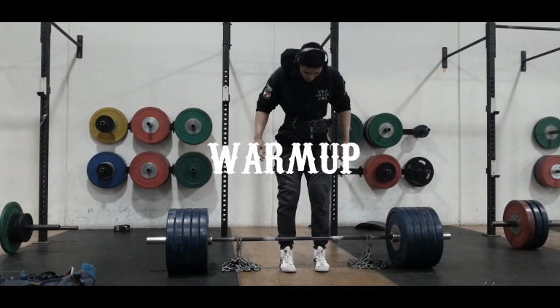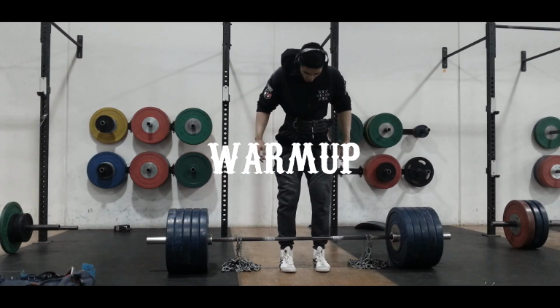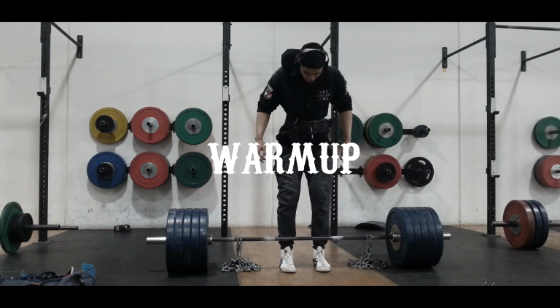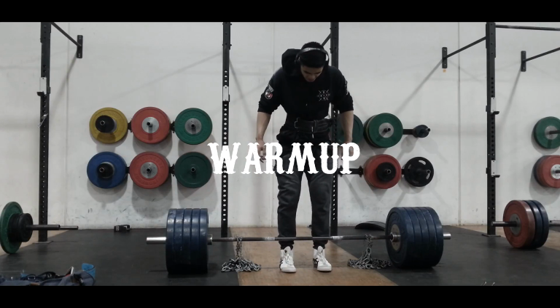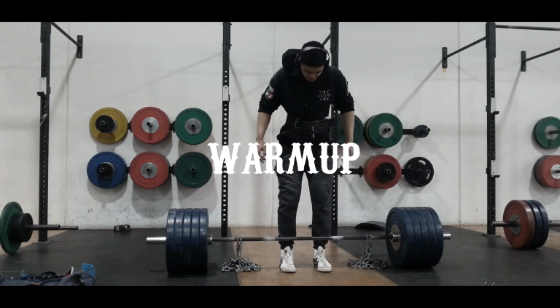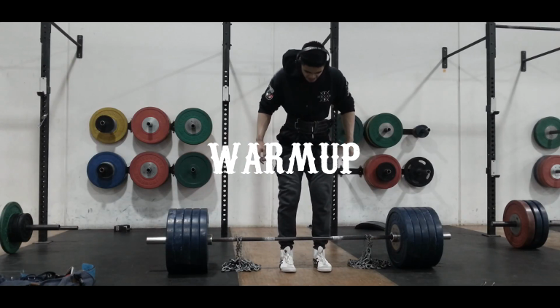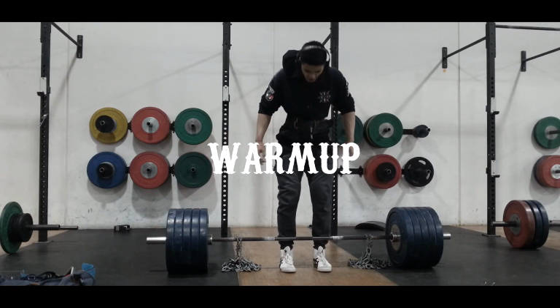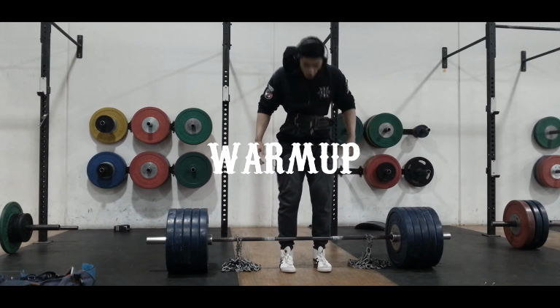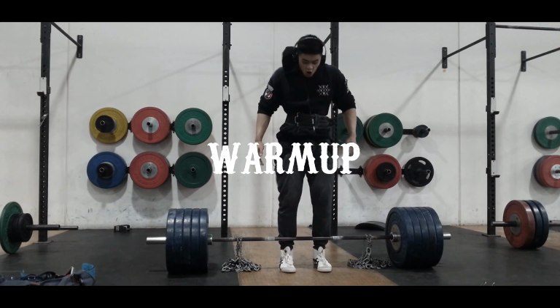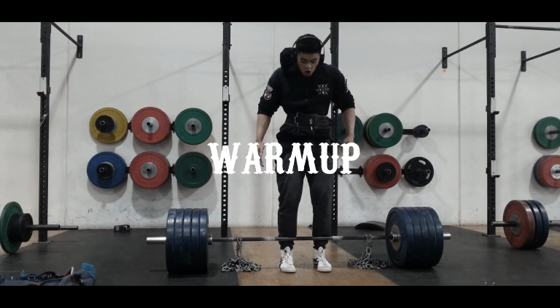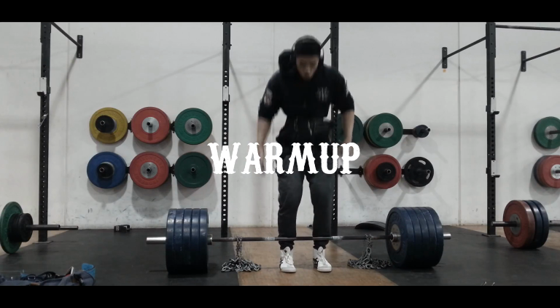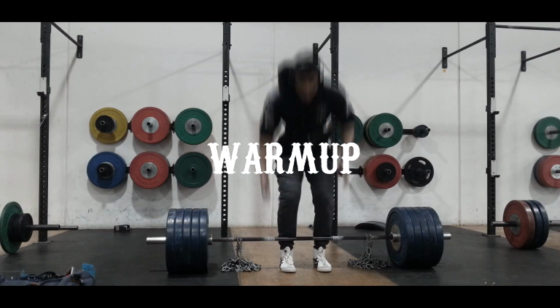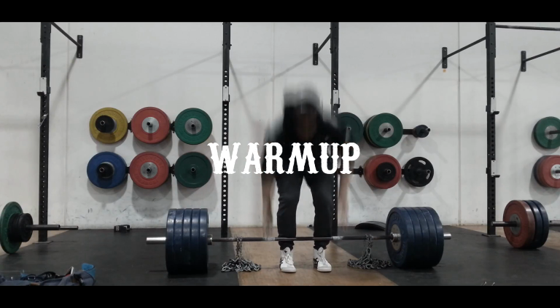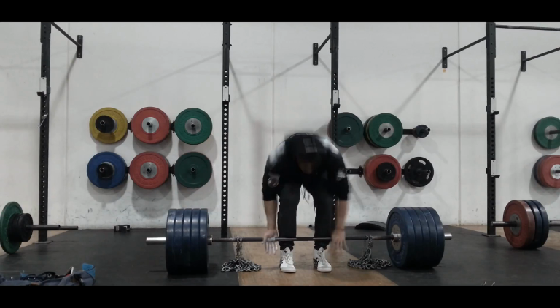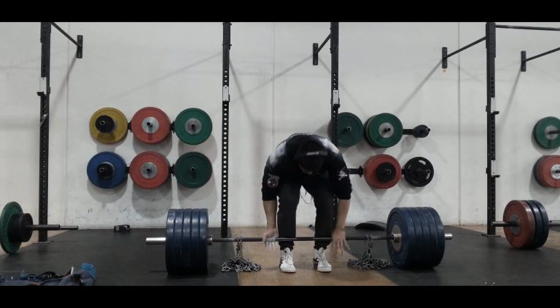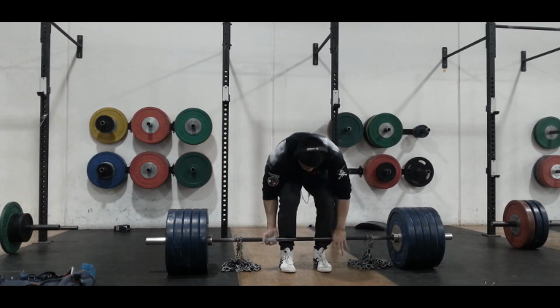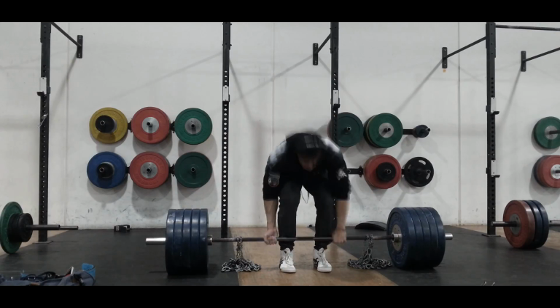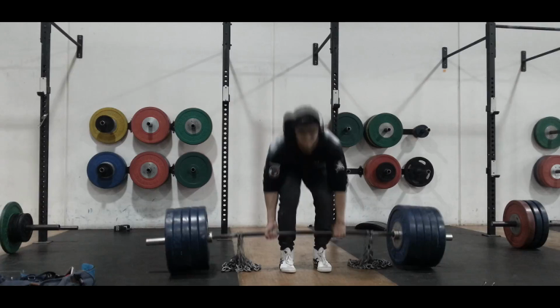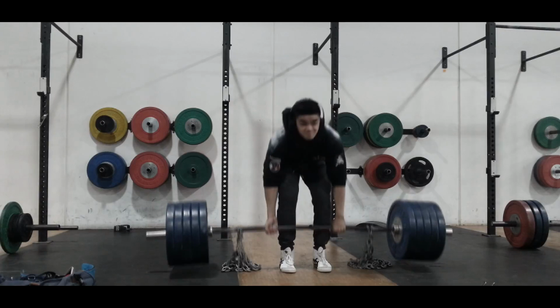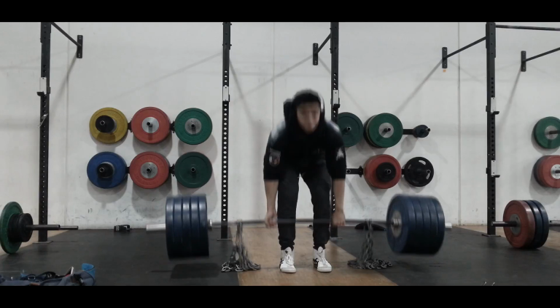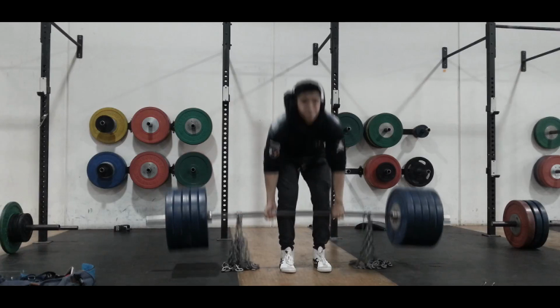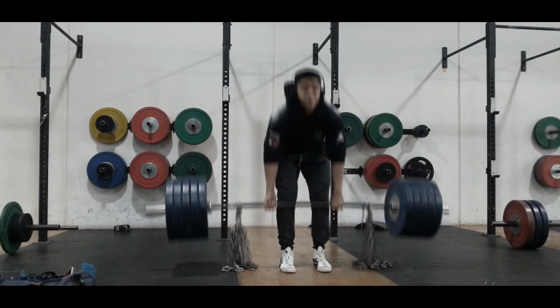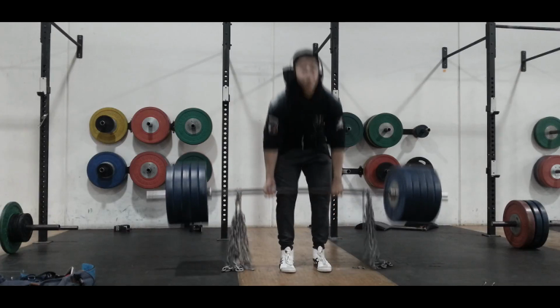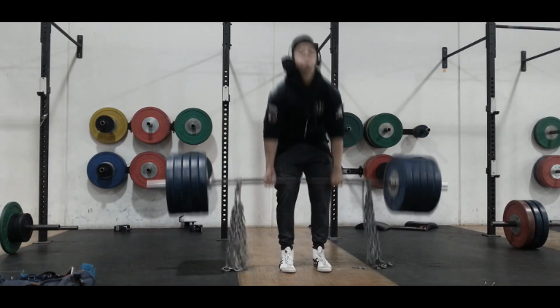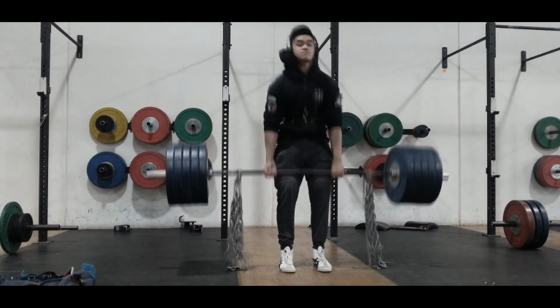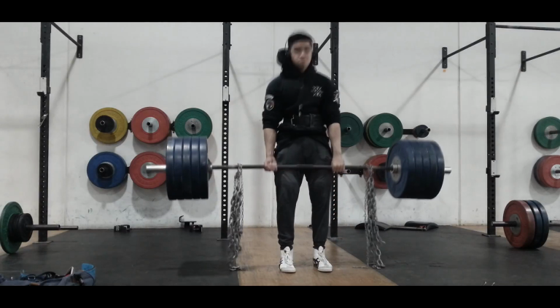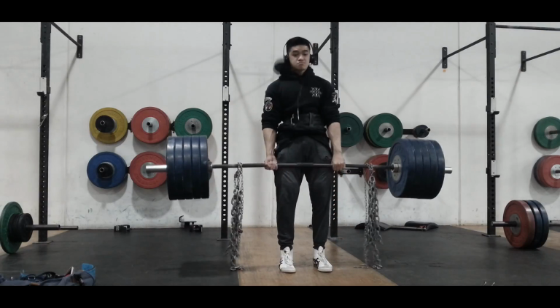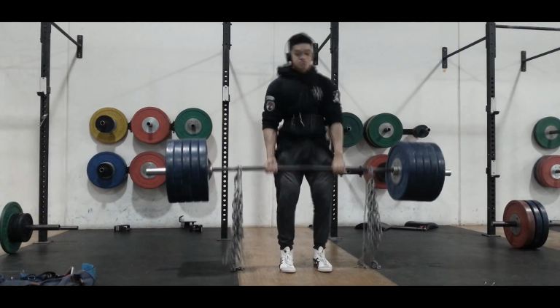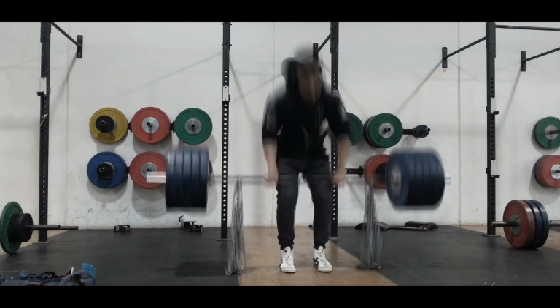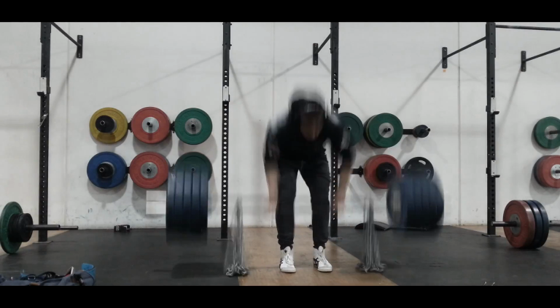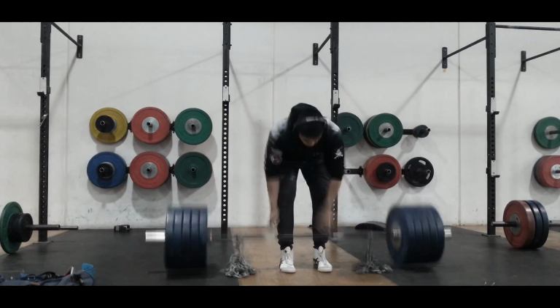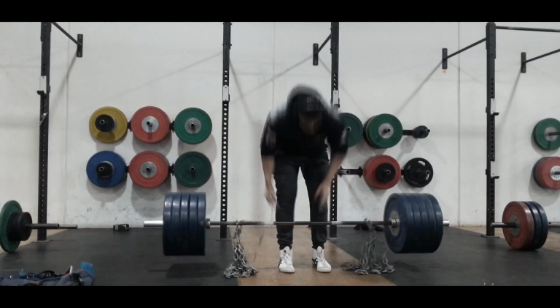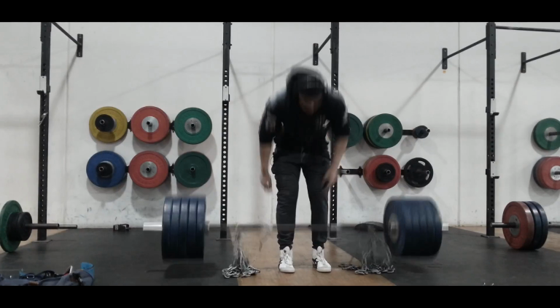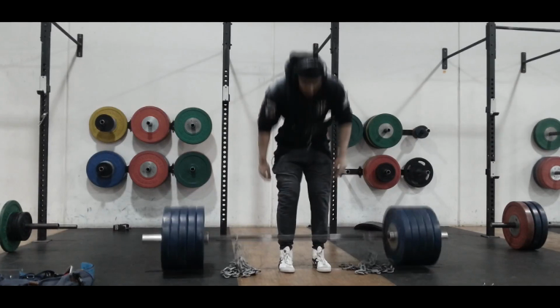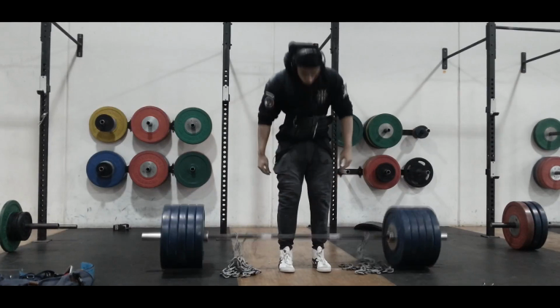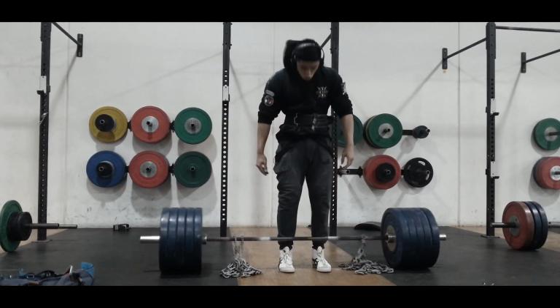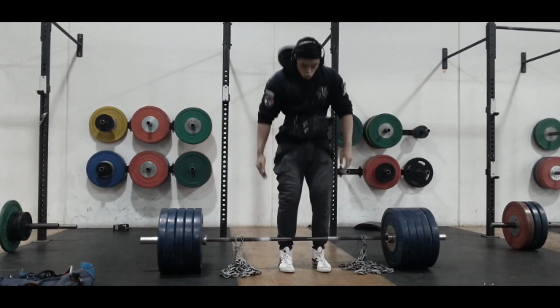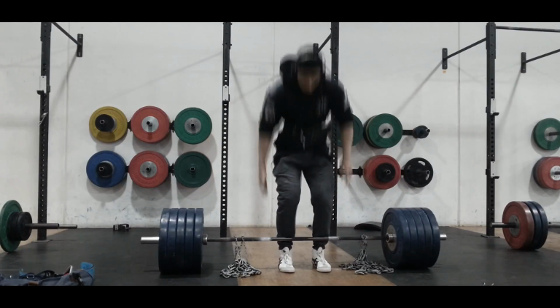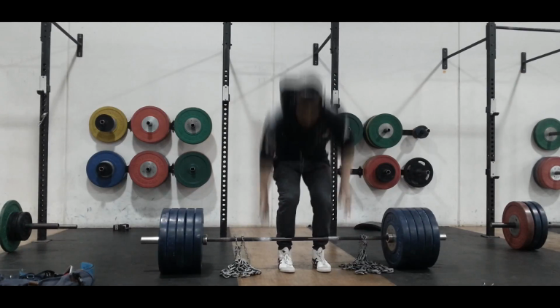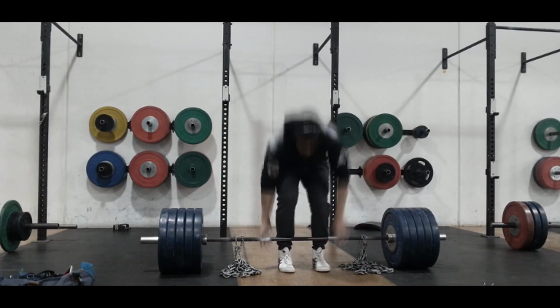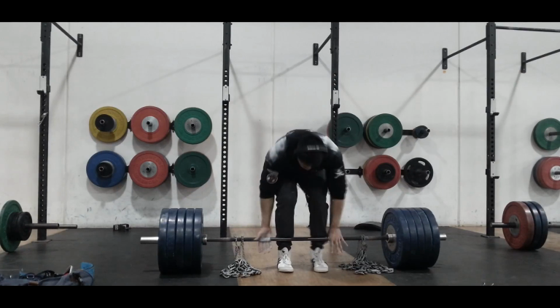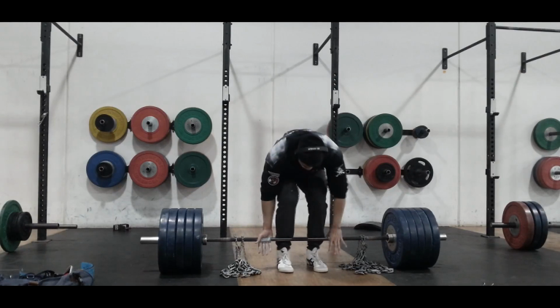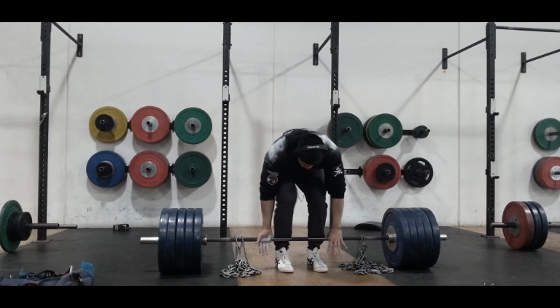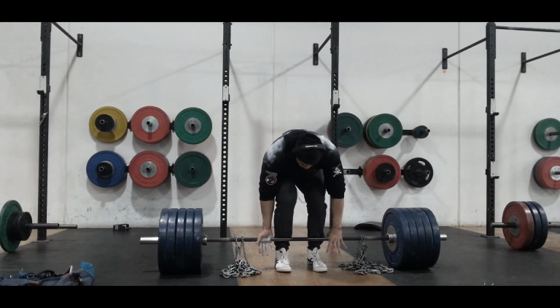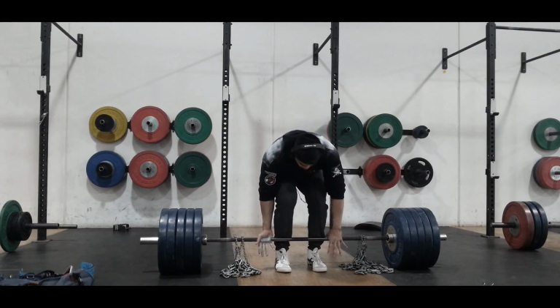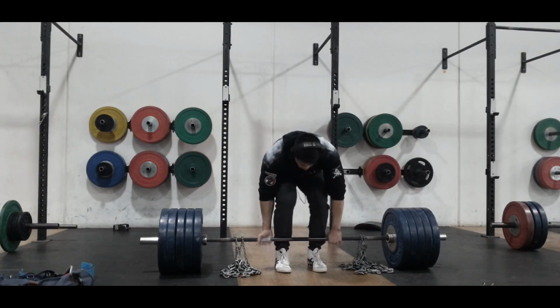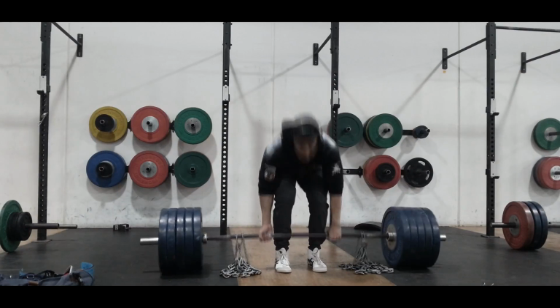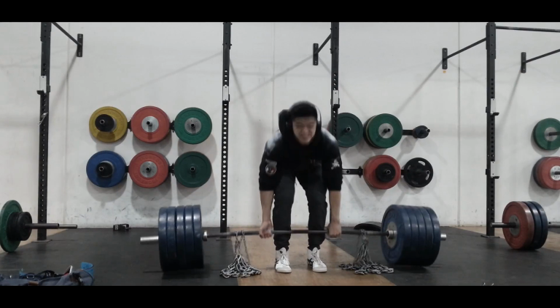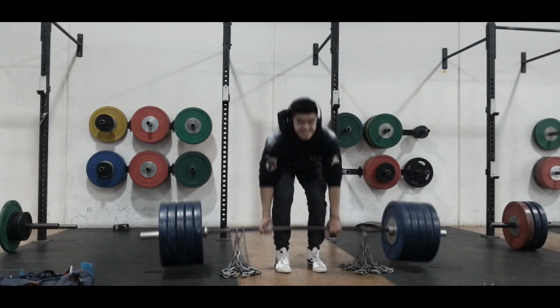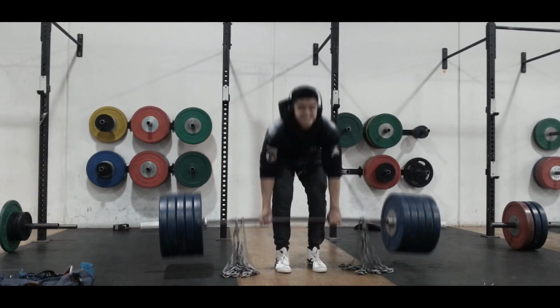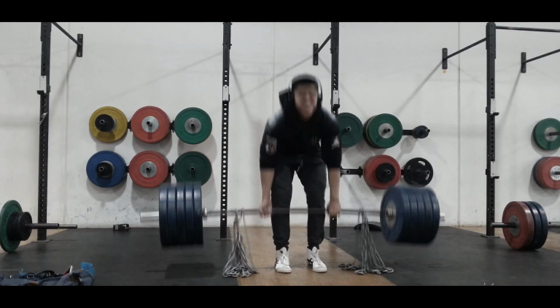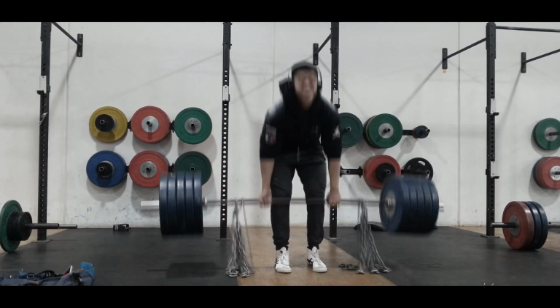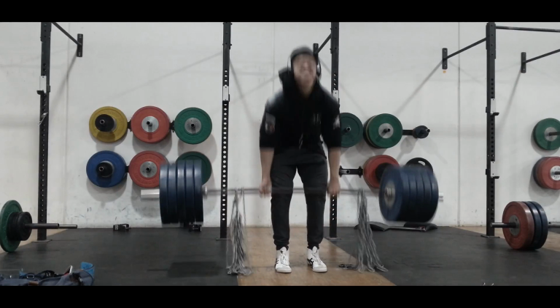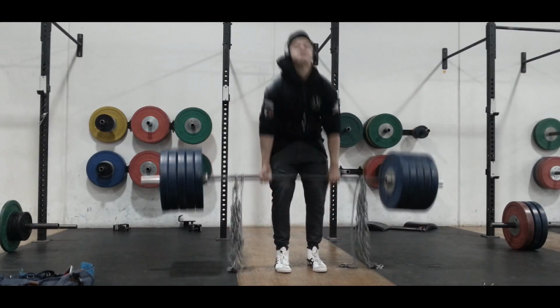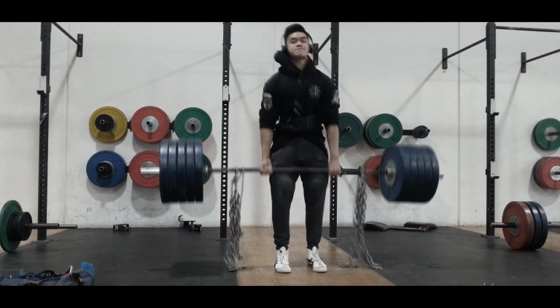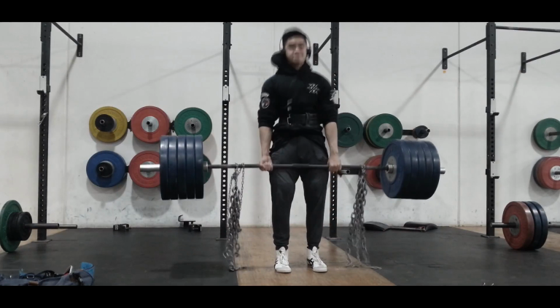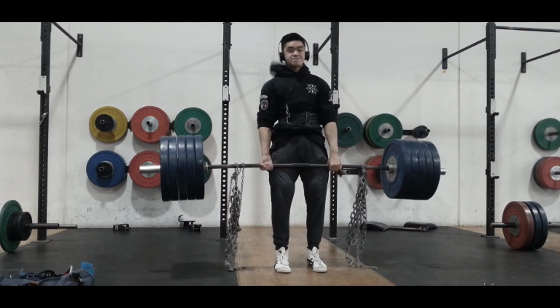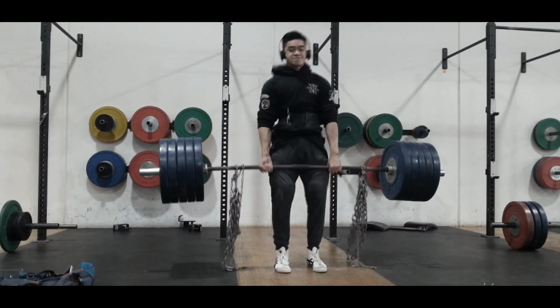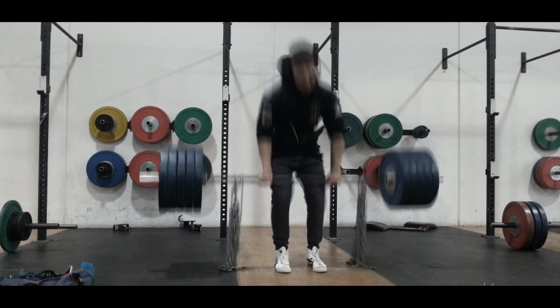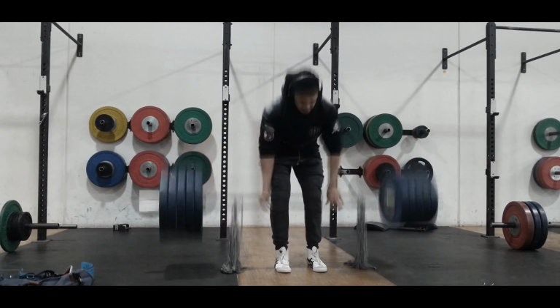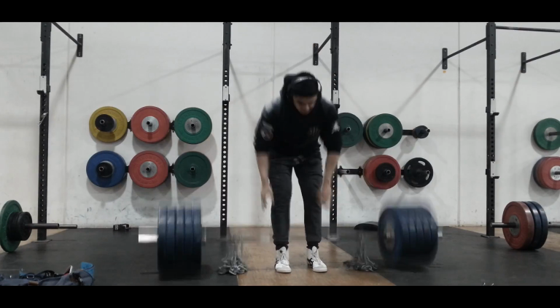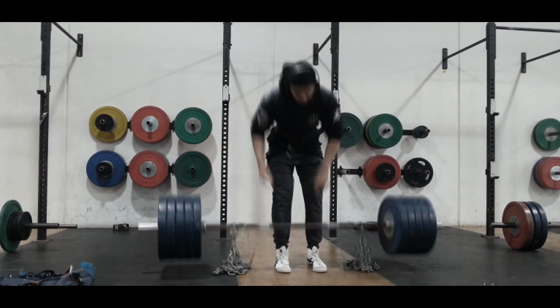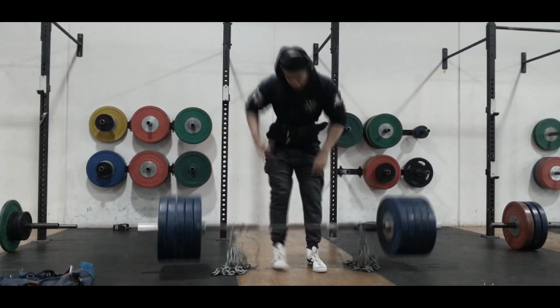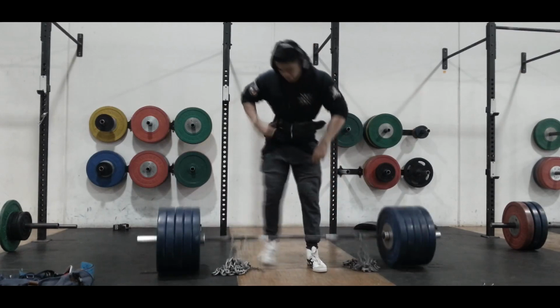Moved onto deadlifts, warmed up with 220 with chains, and it felt good.